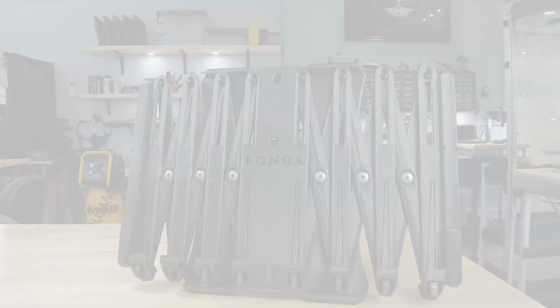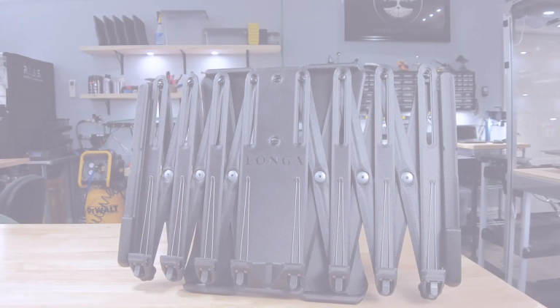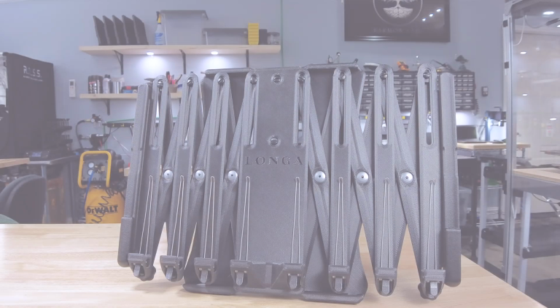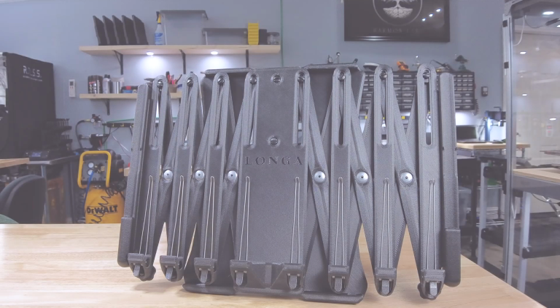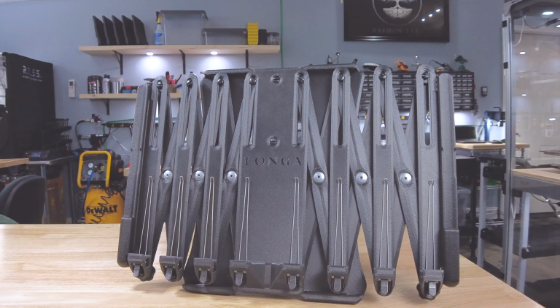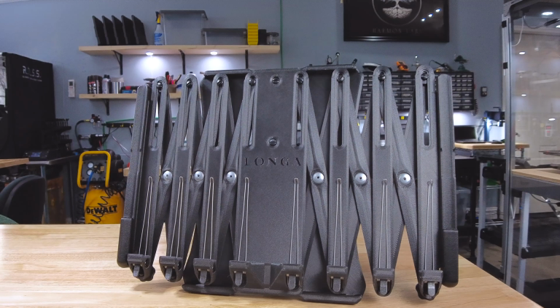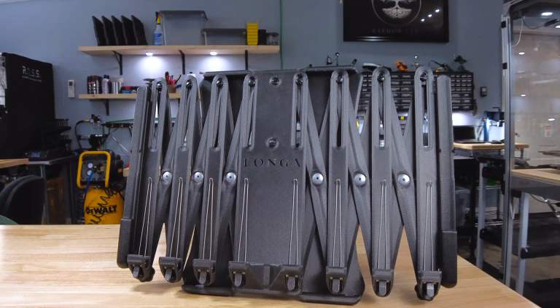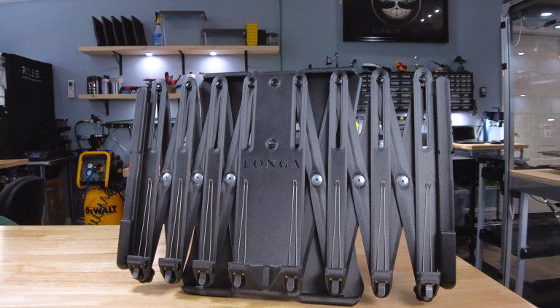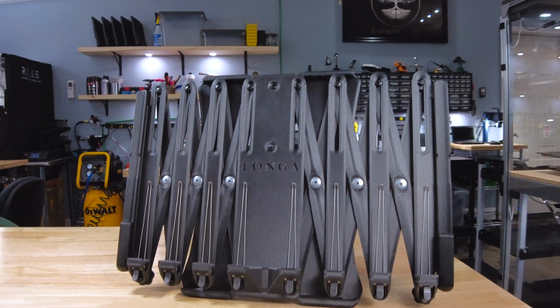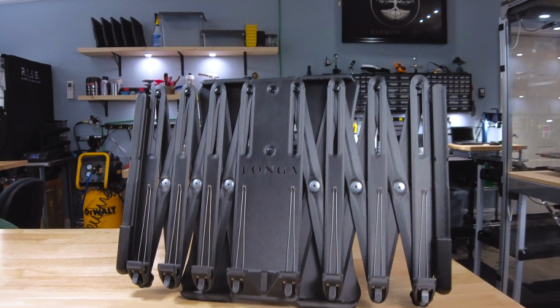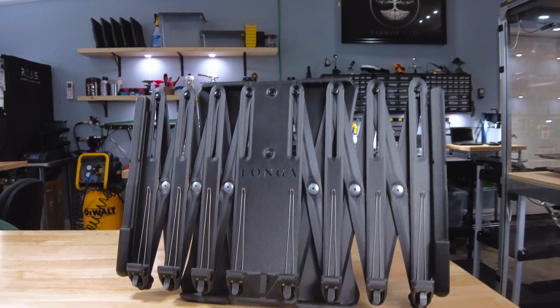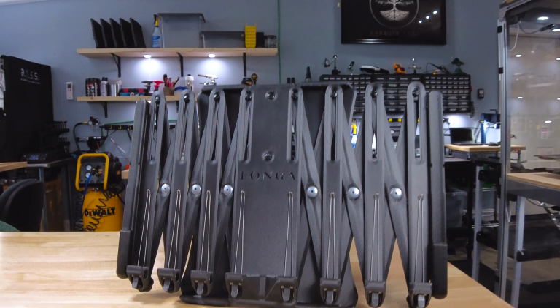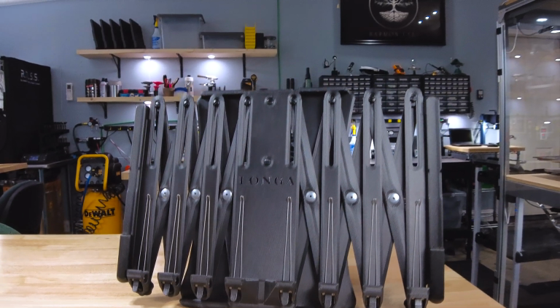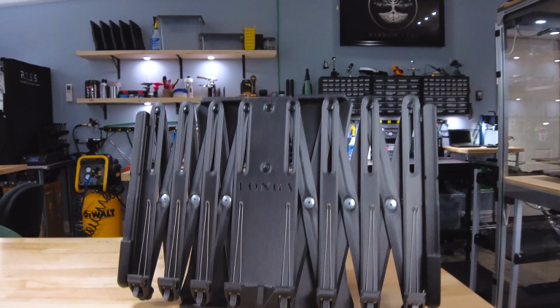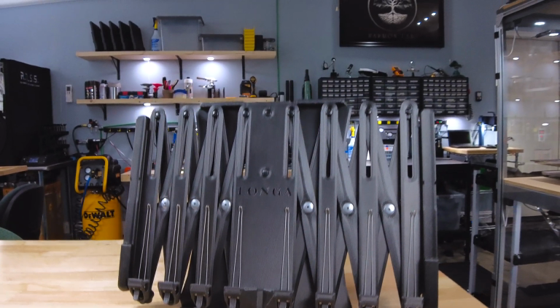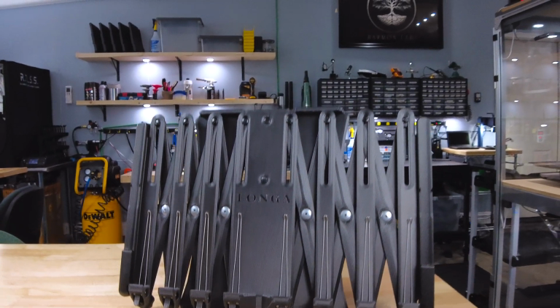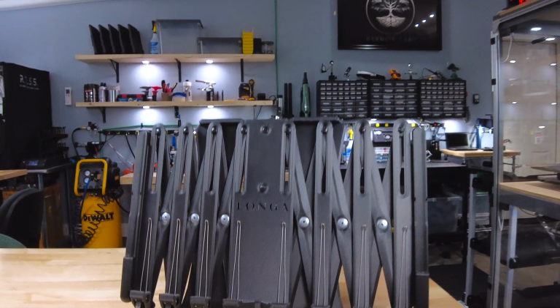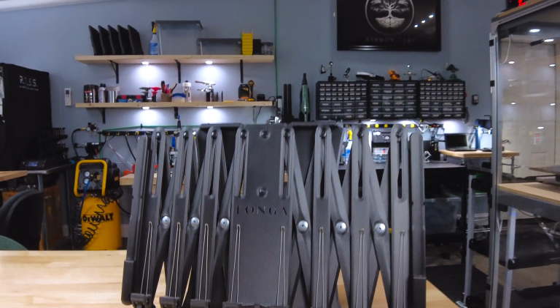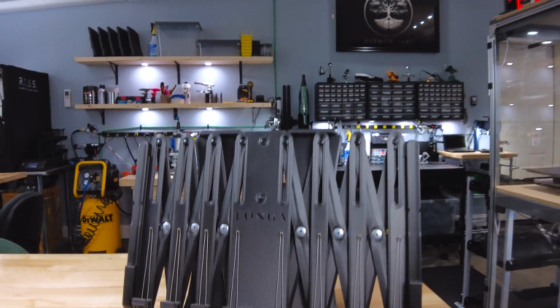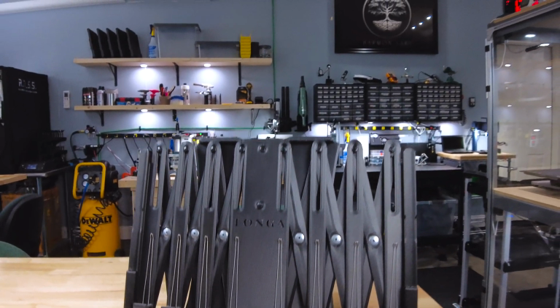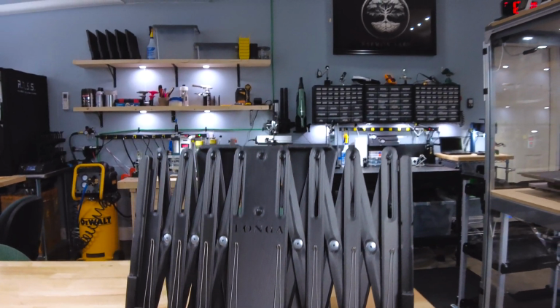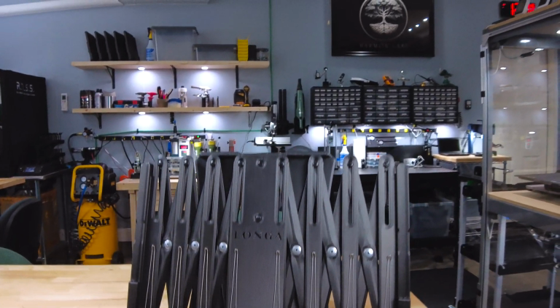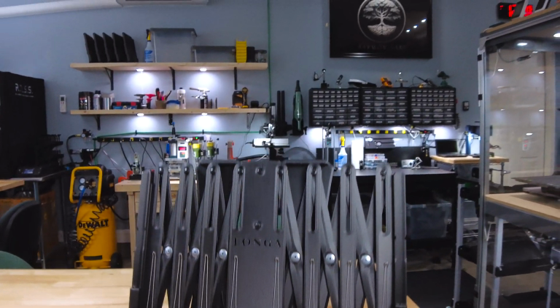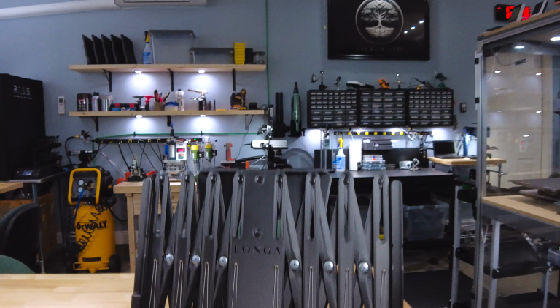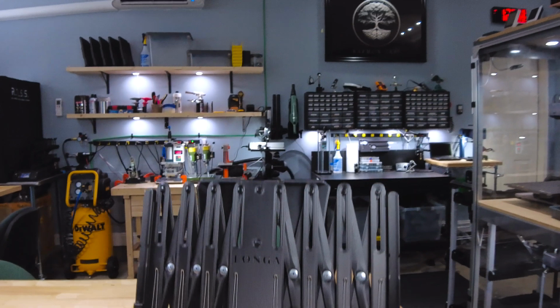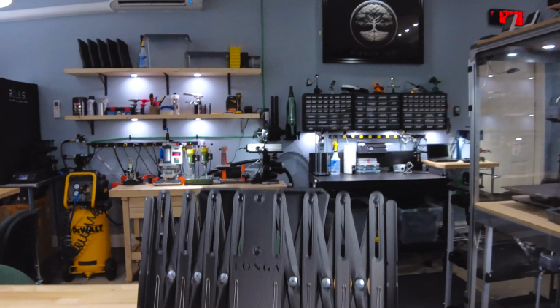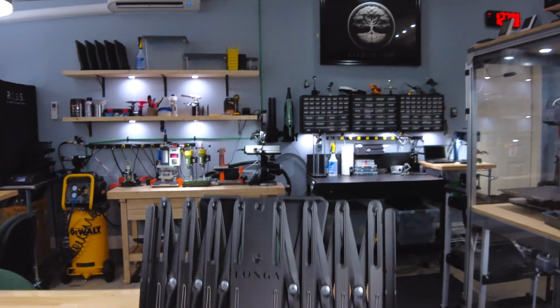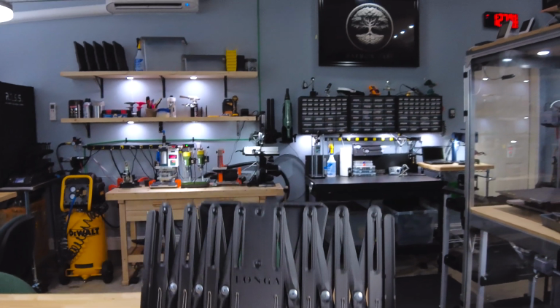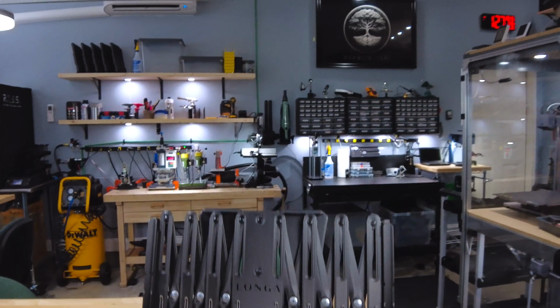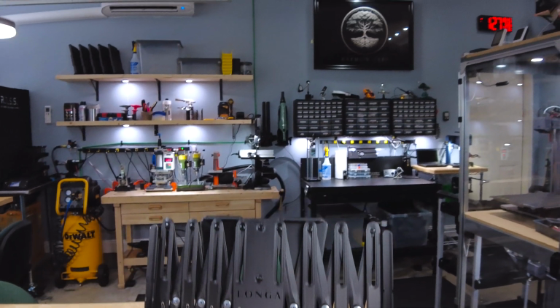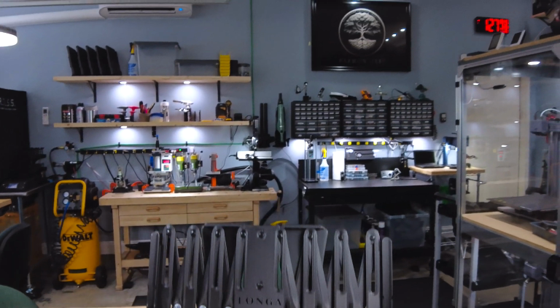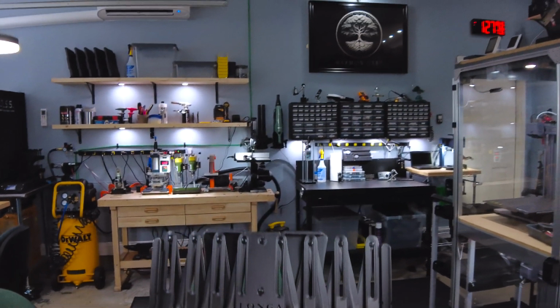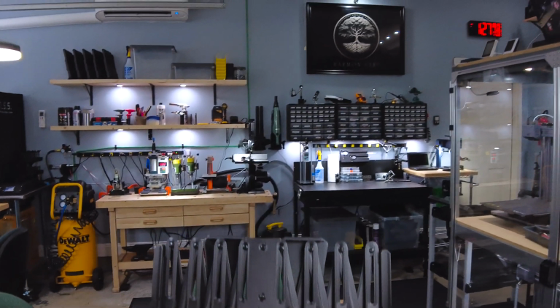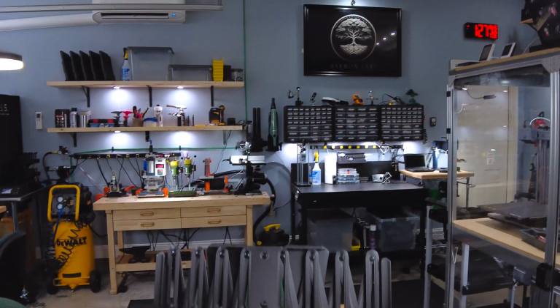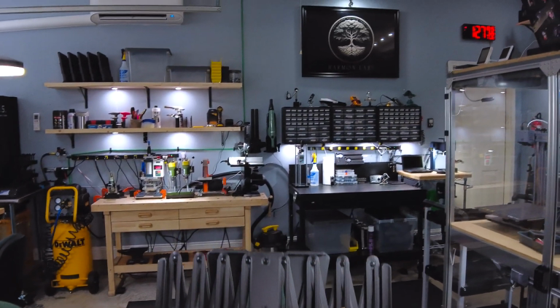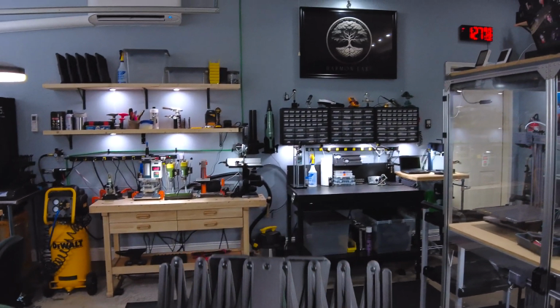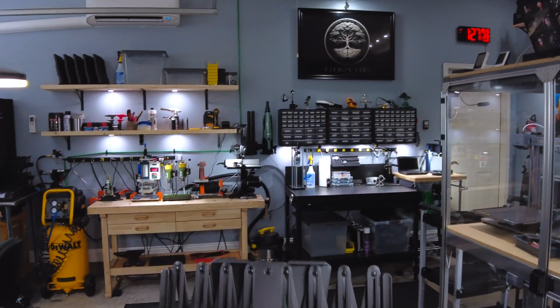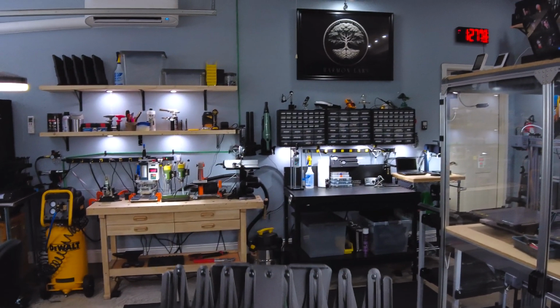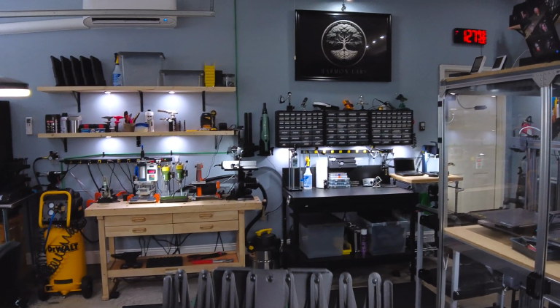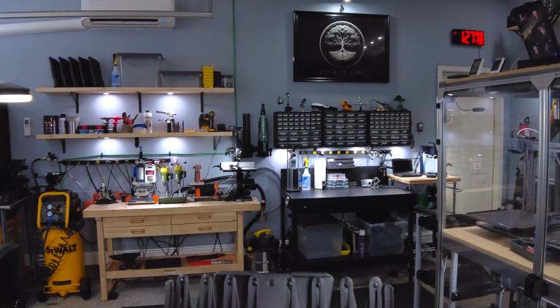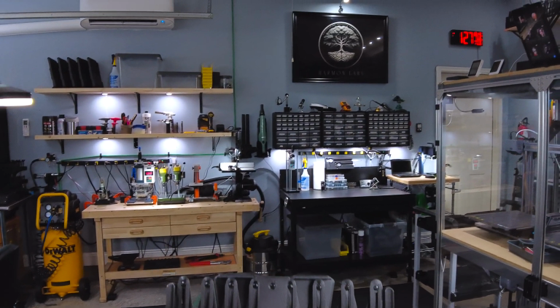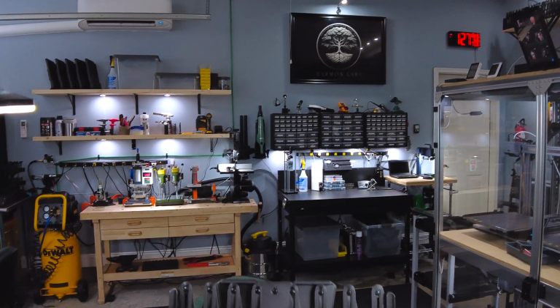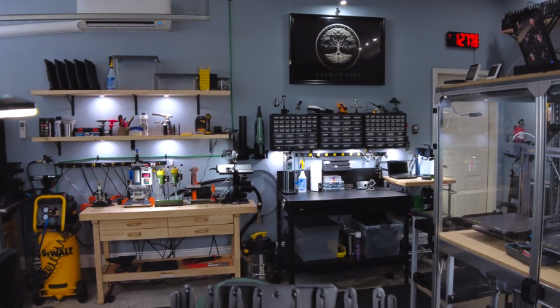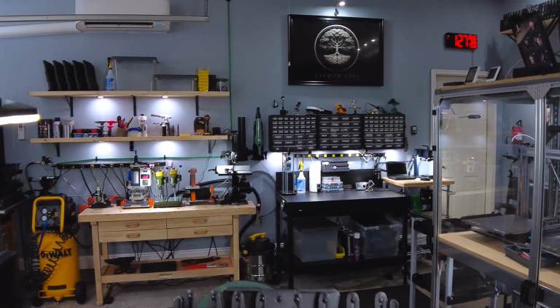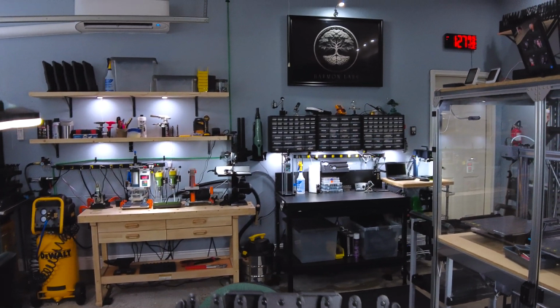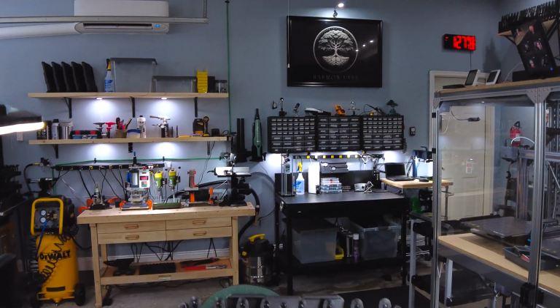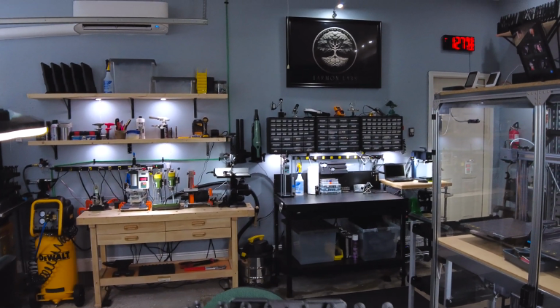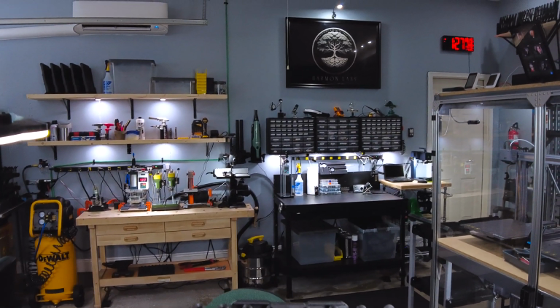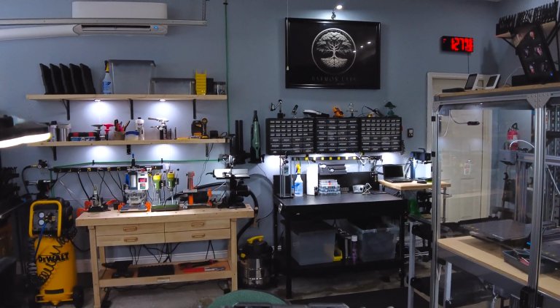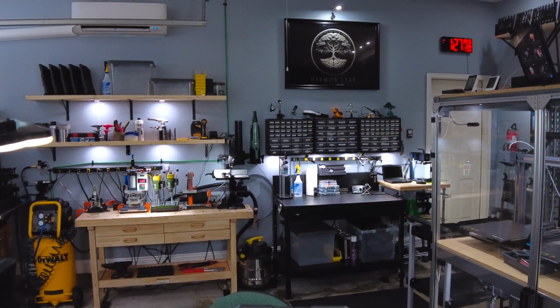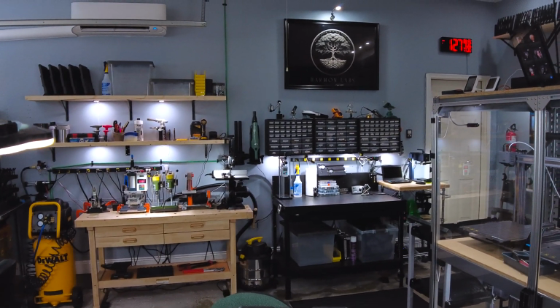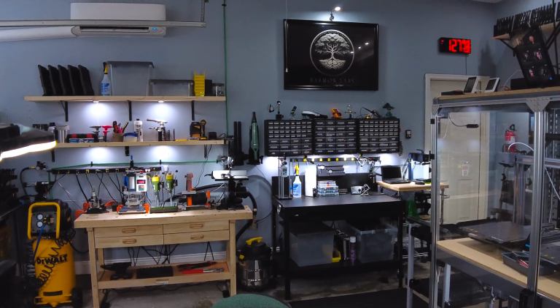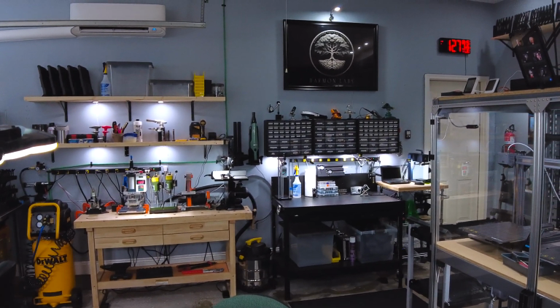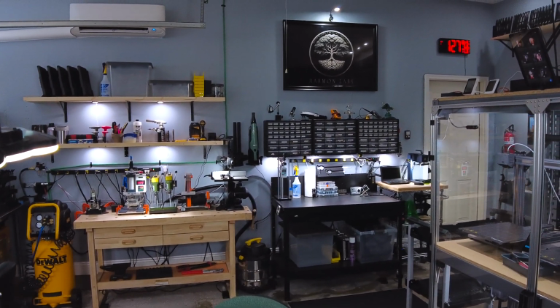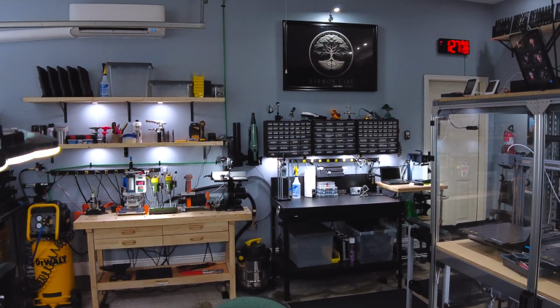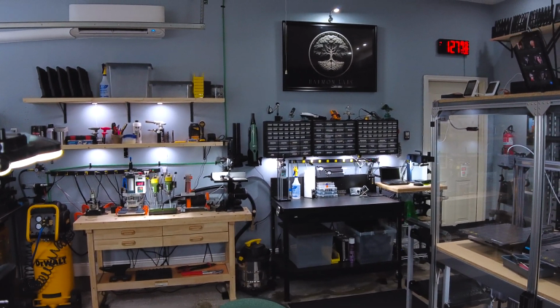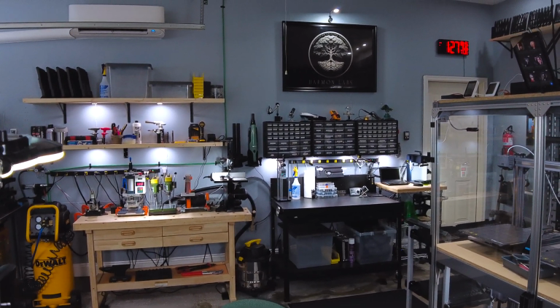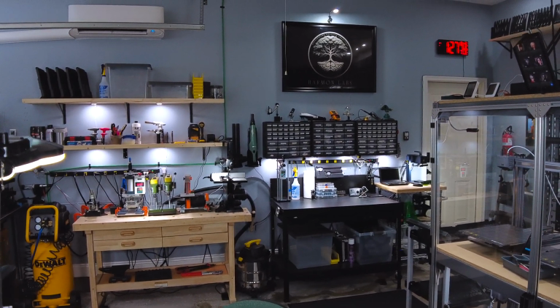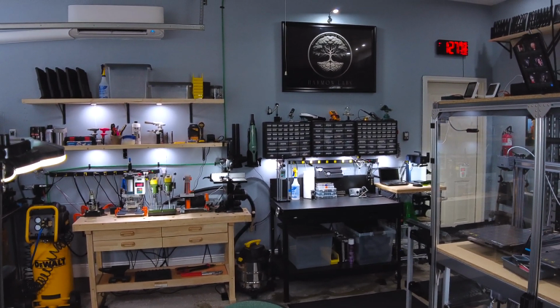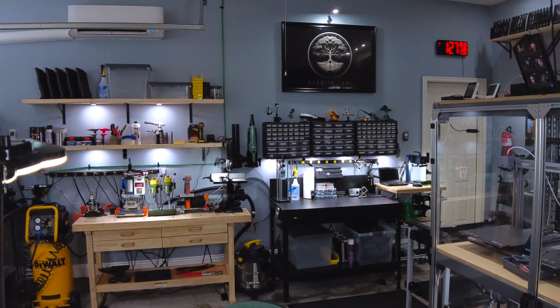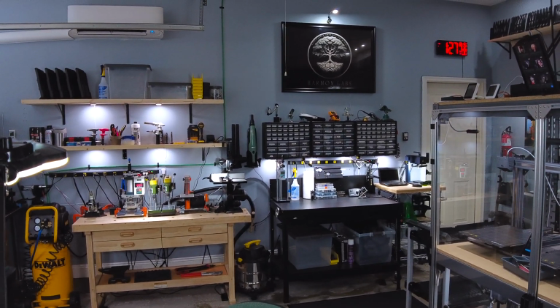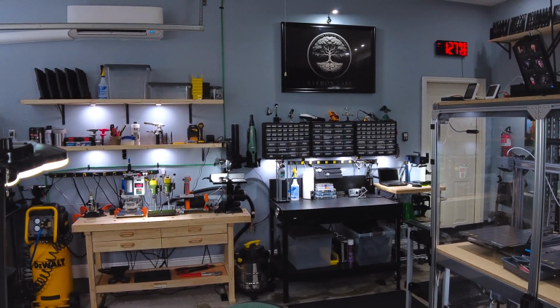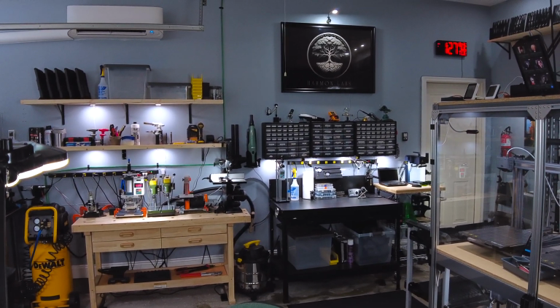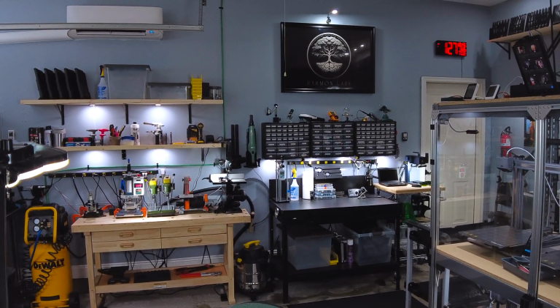Longa. A portable, extendable, and yes, 3D printed music stand I designed to aid in my violin studies.